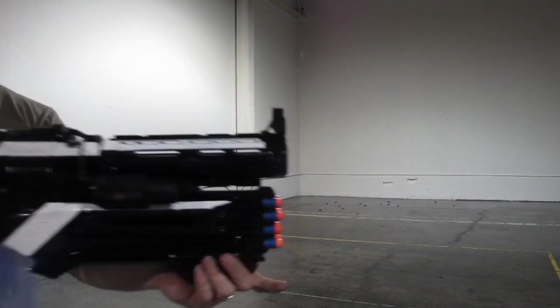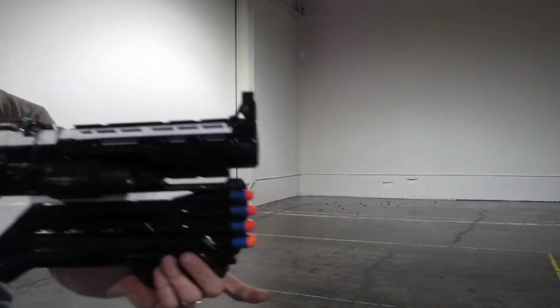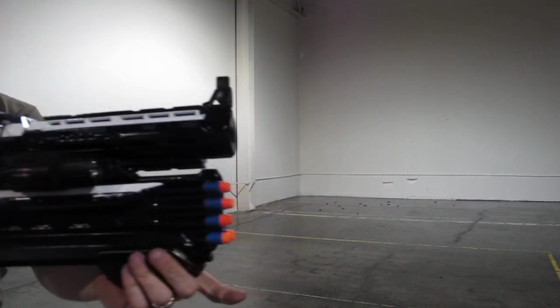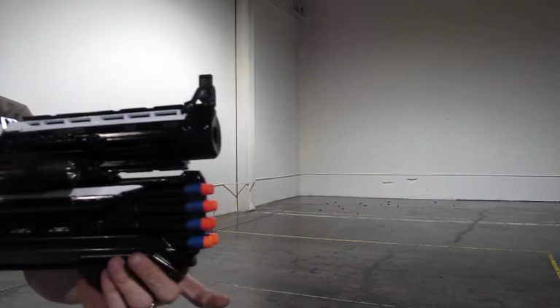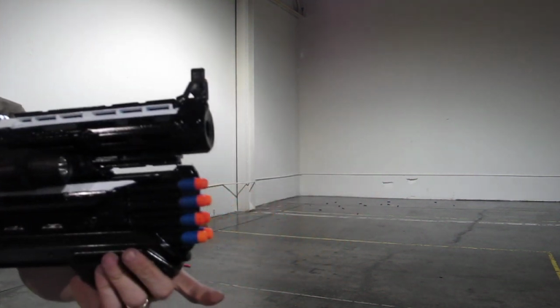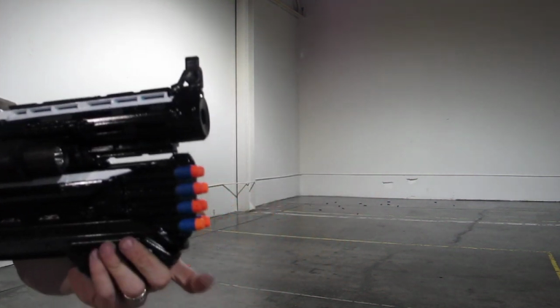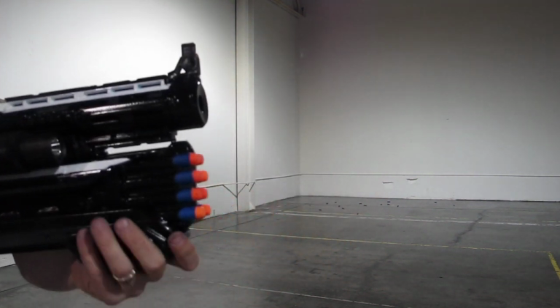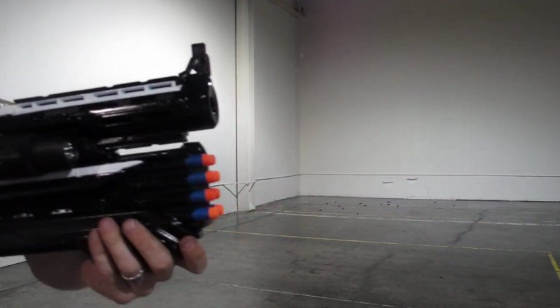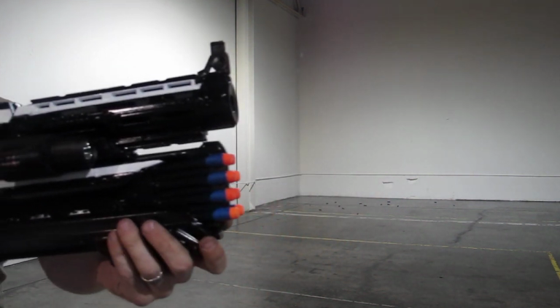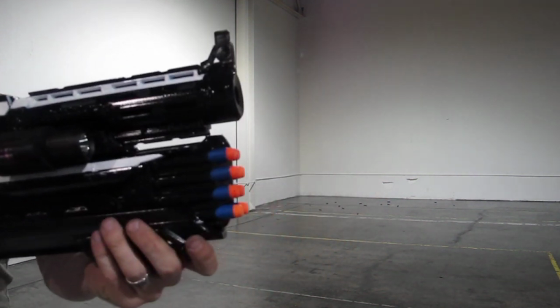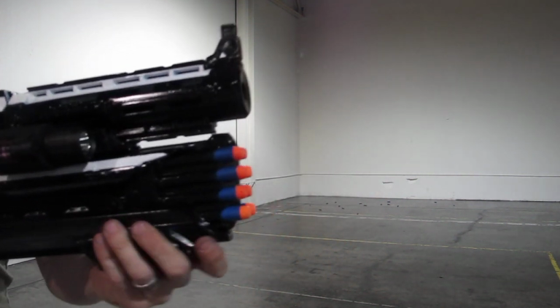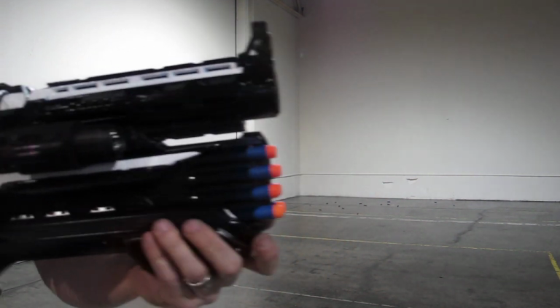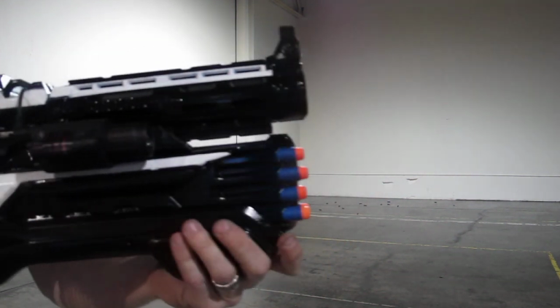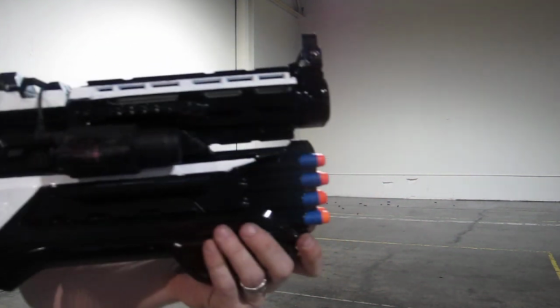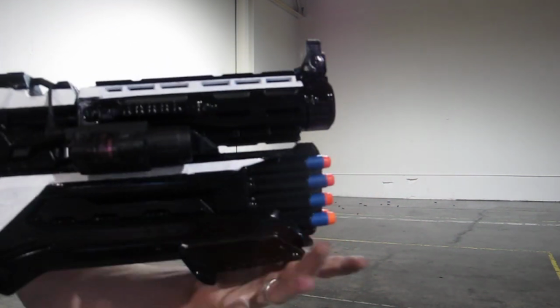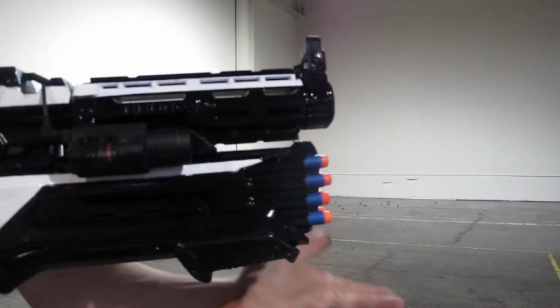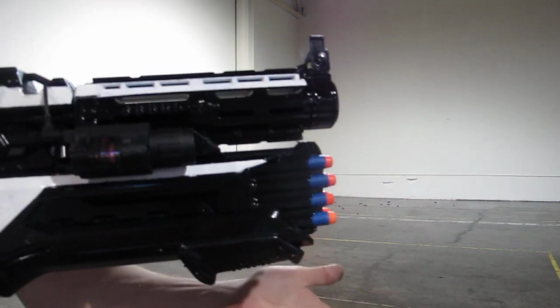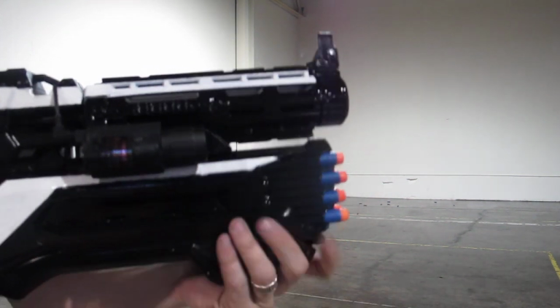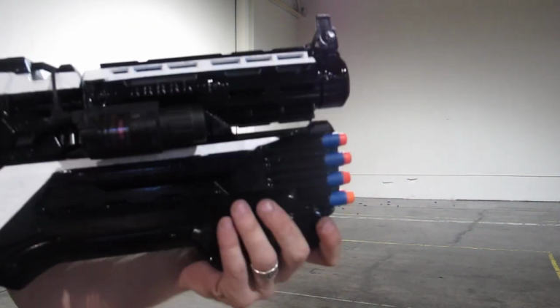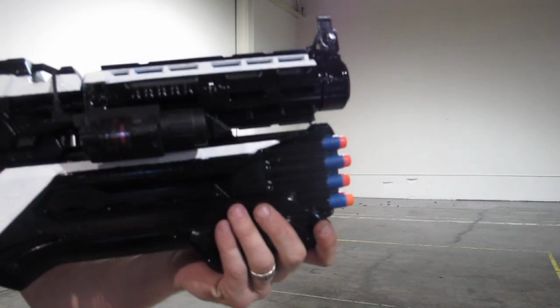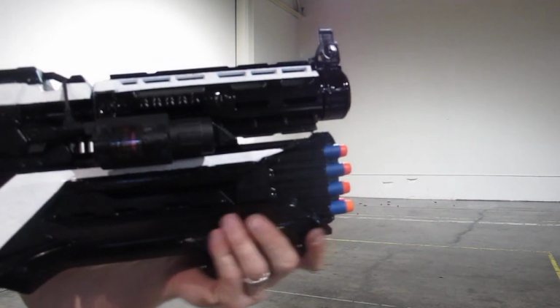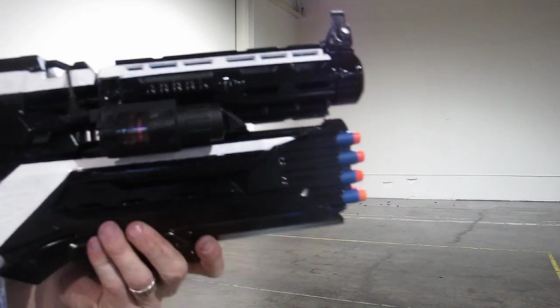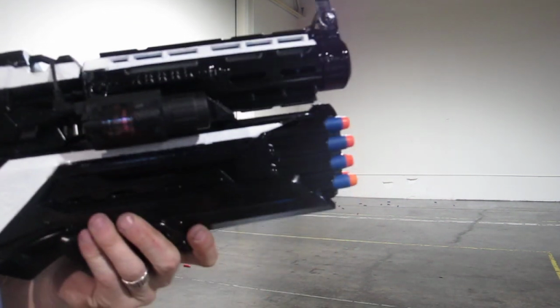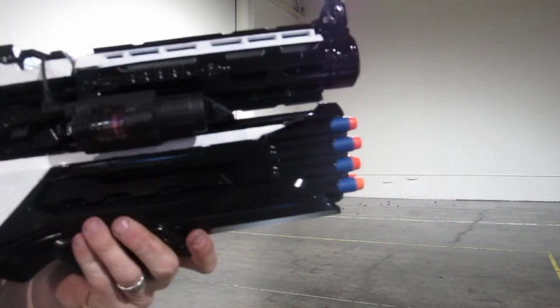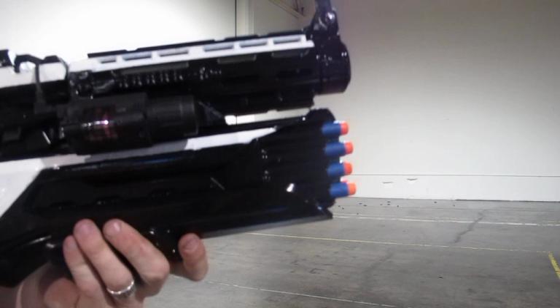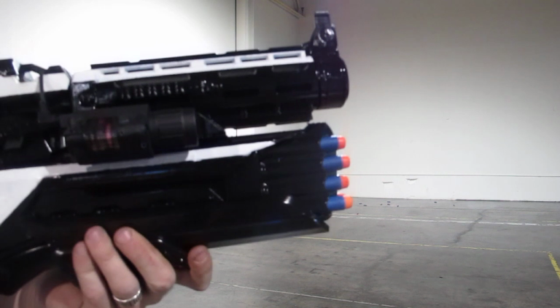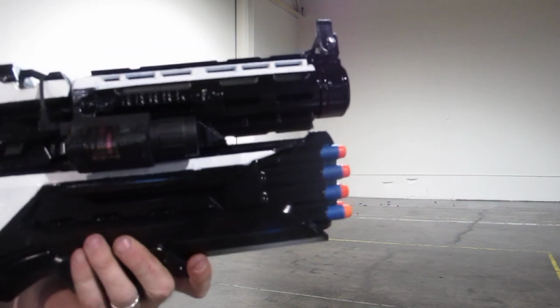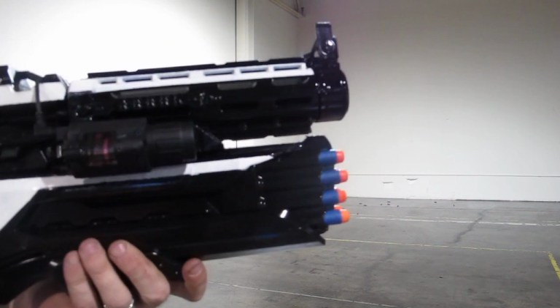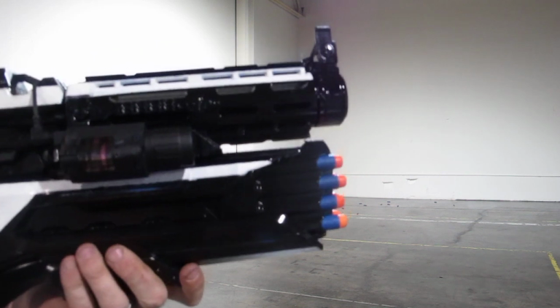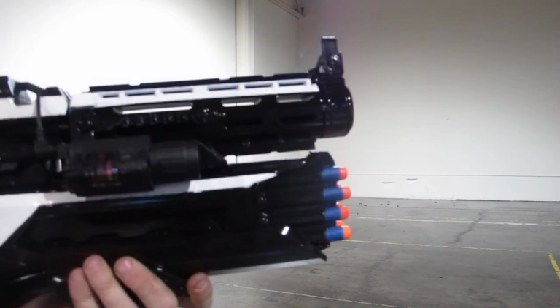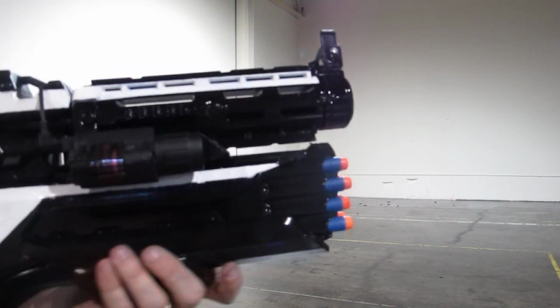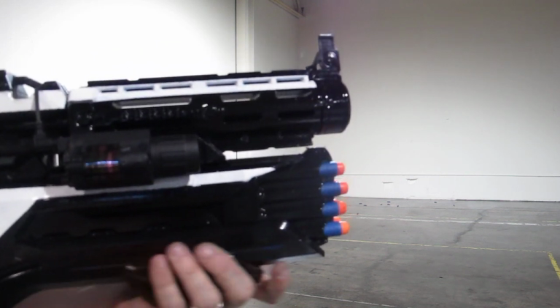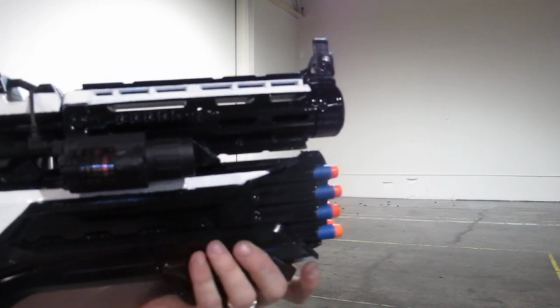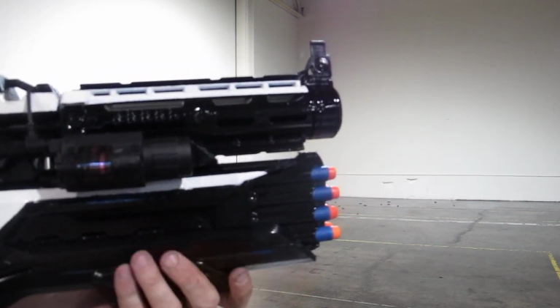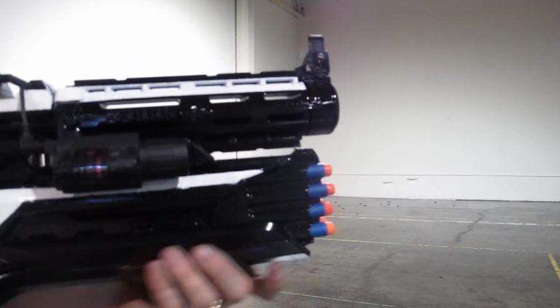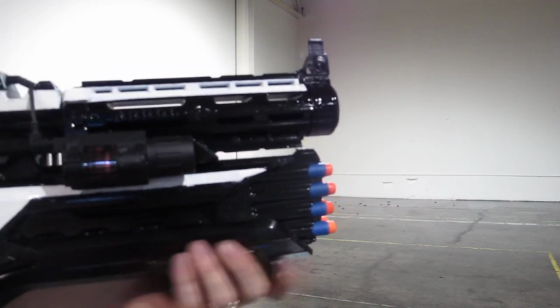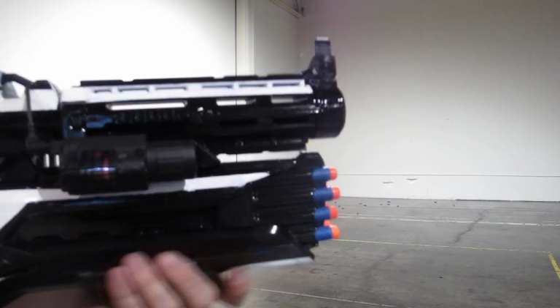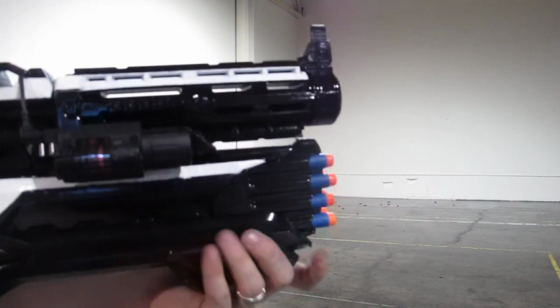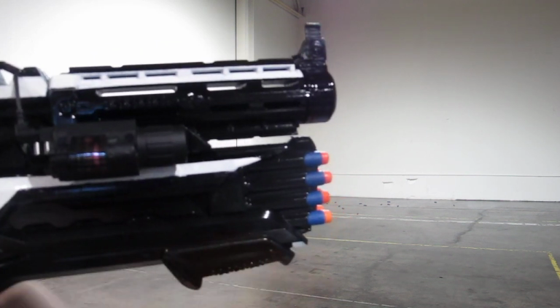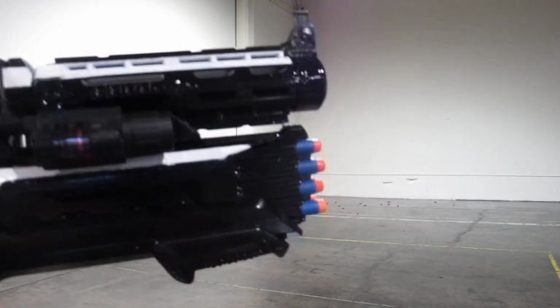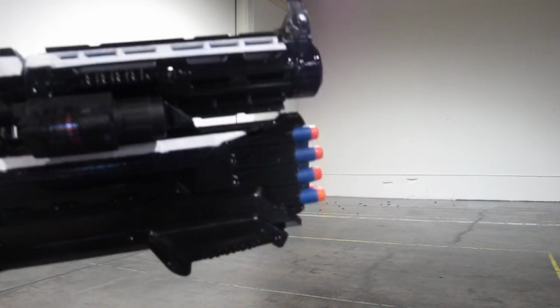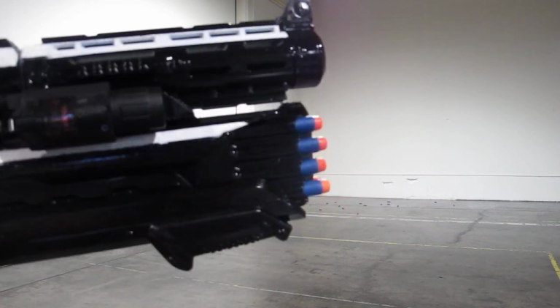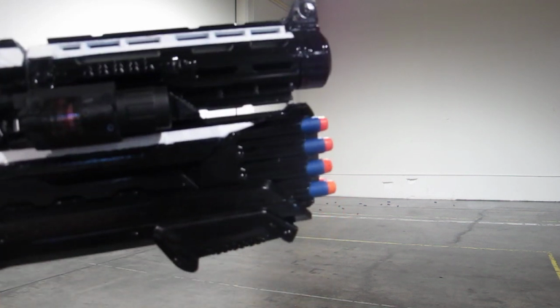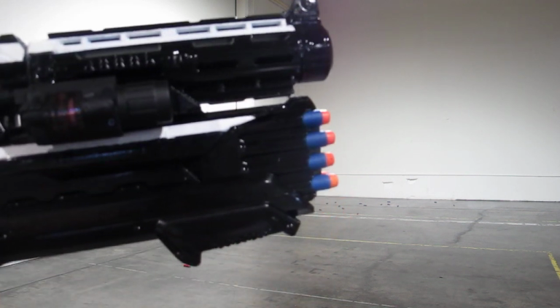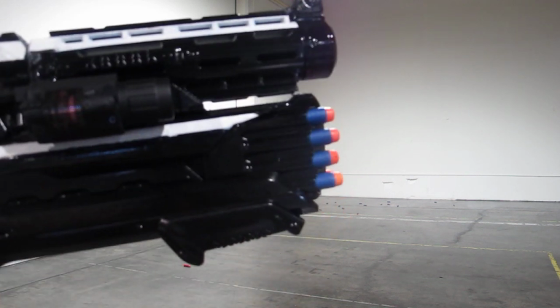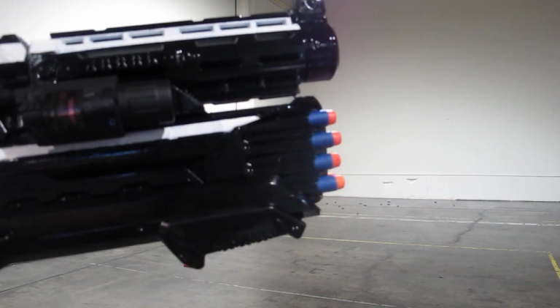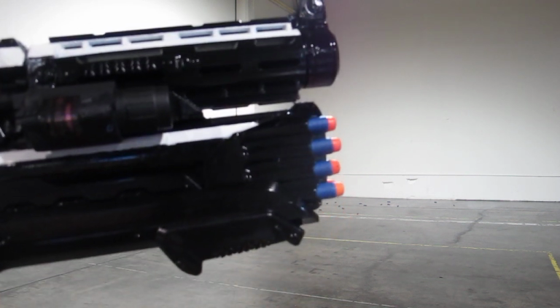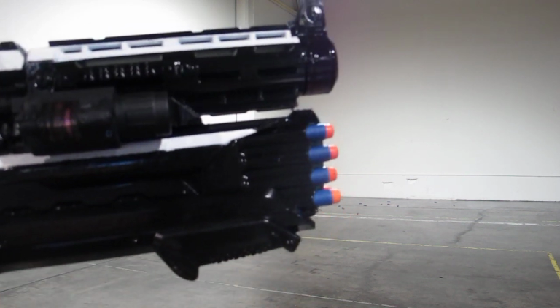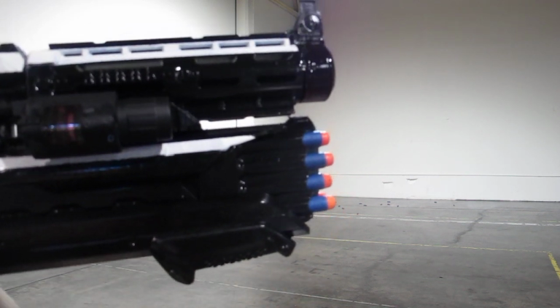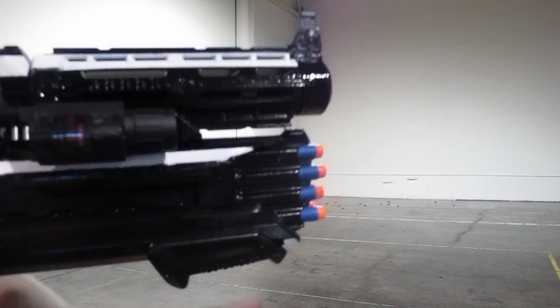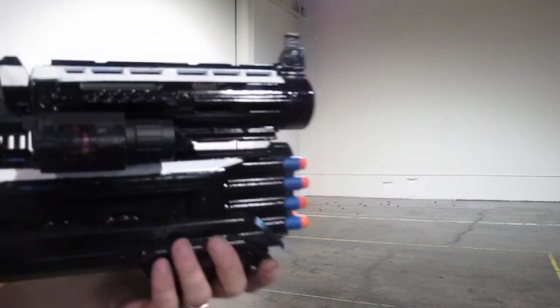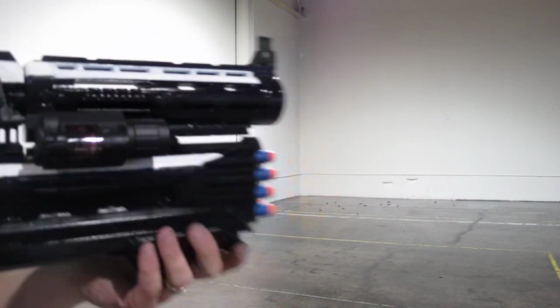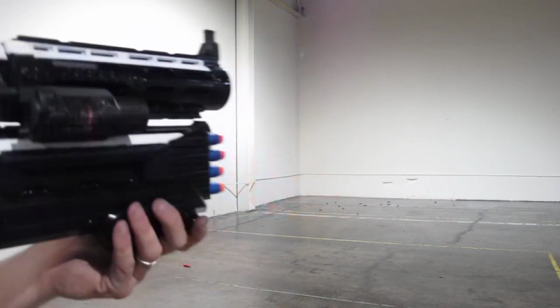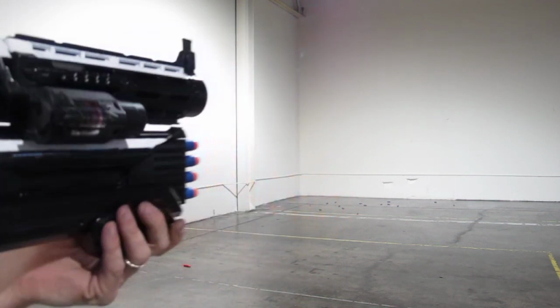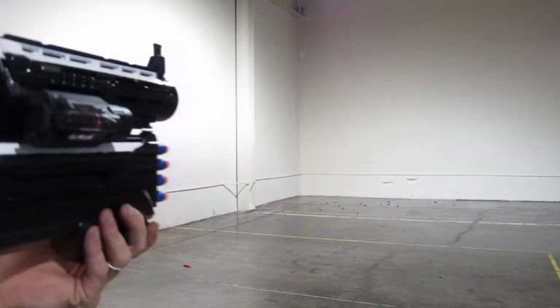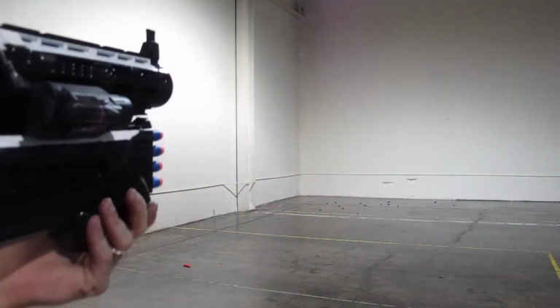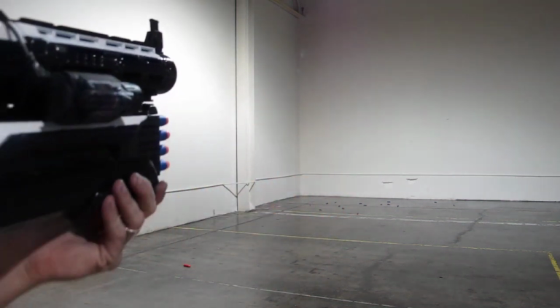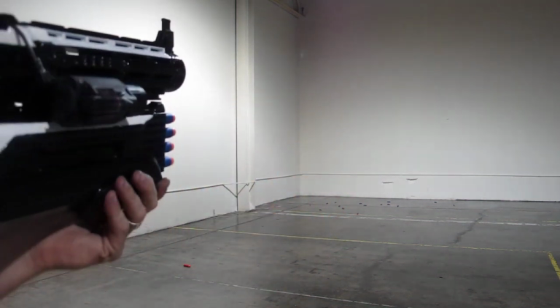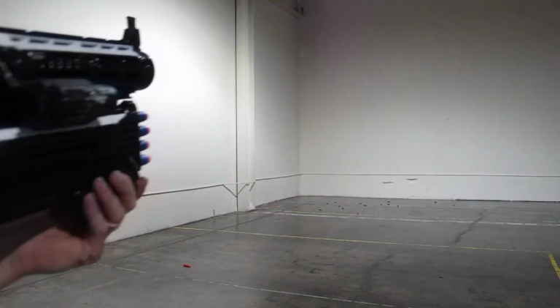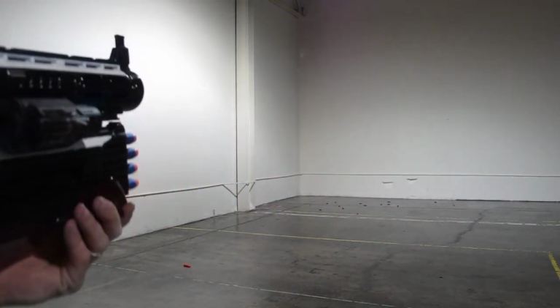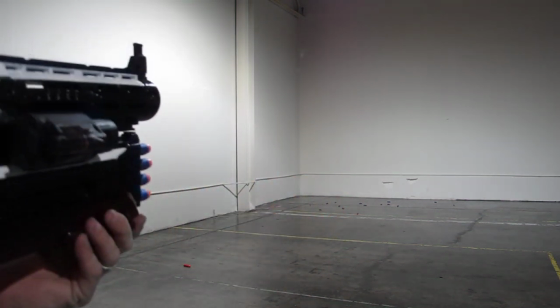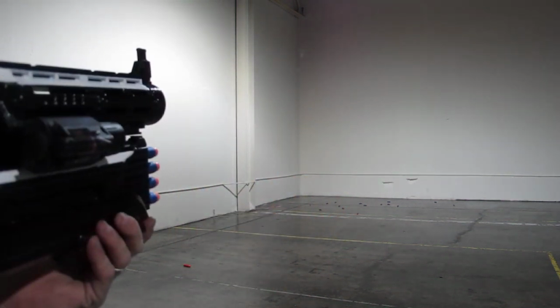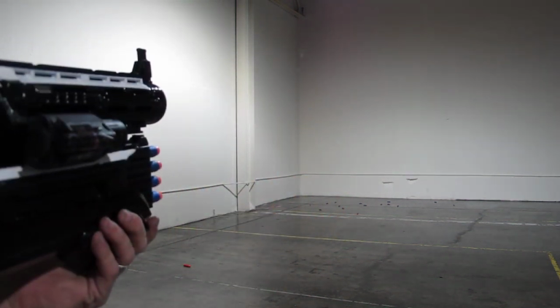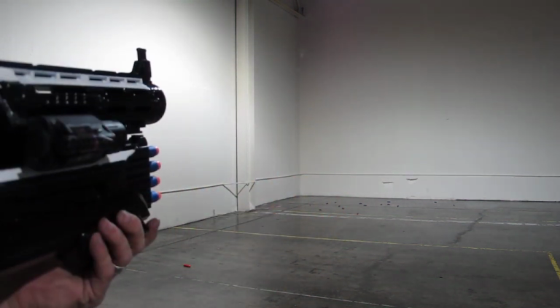Let's get to the rough cut here. So the rough cut — rack it back to cock it, leave it in this idle state, and then you just press it forward to fire.